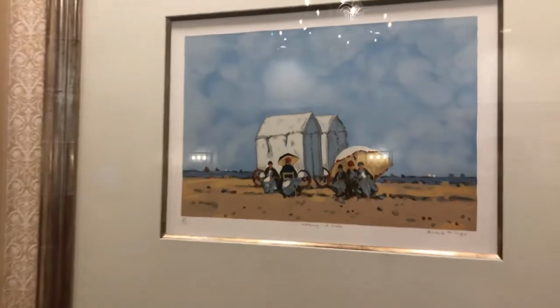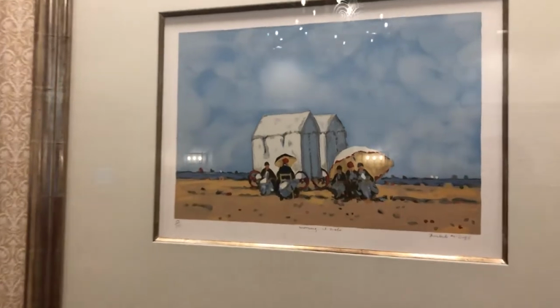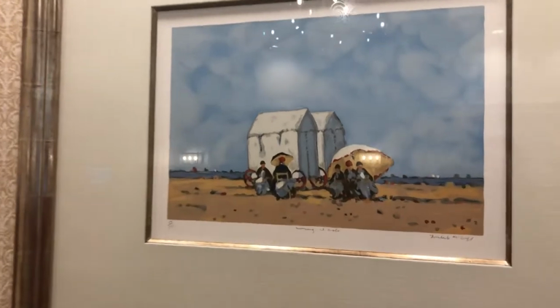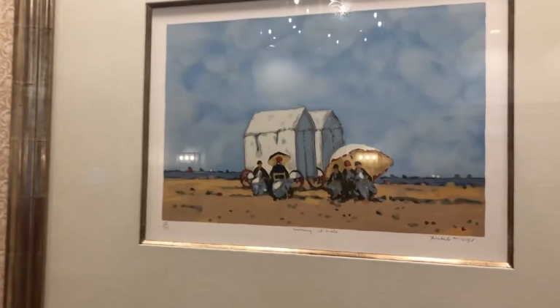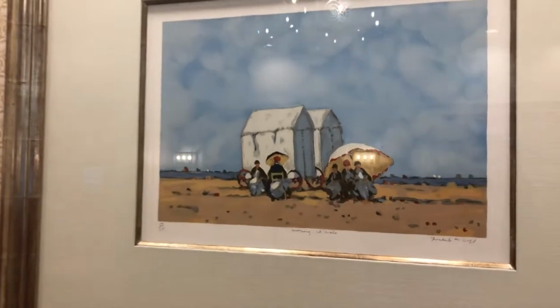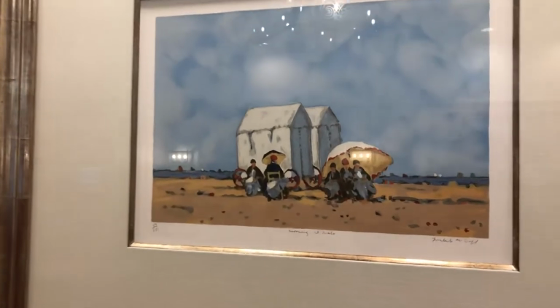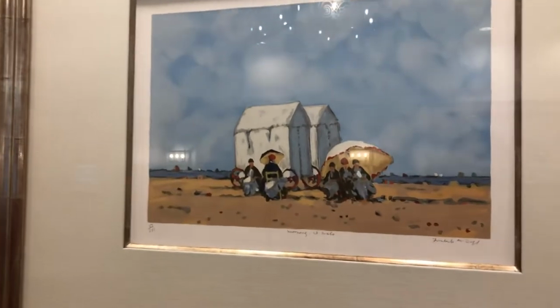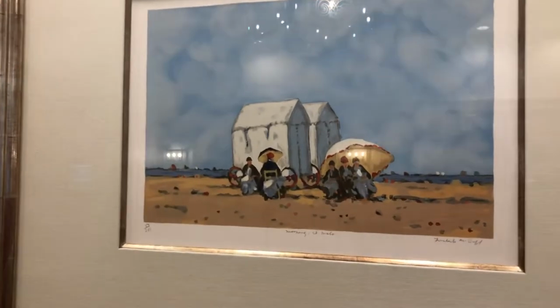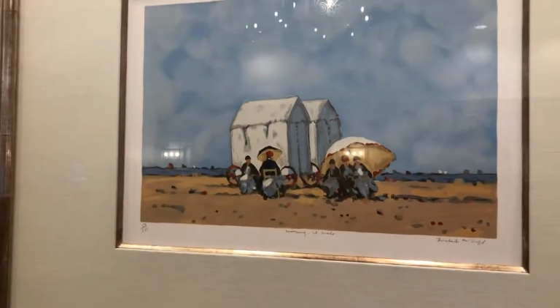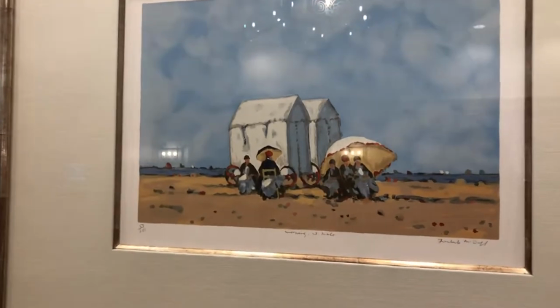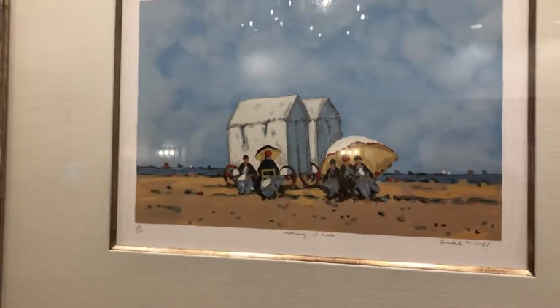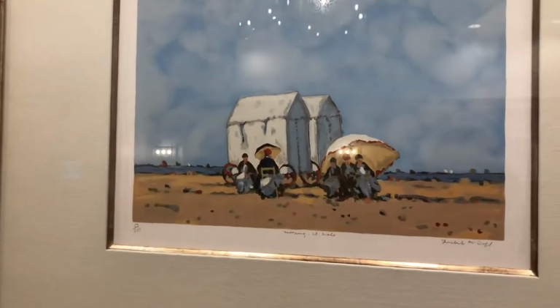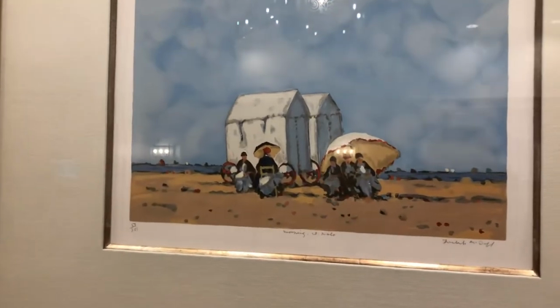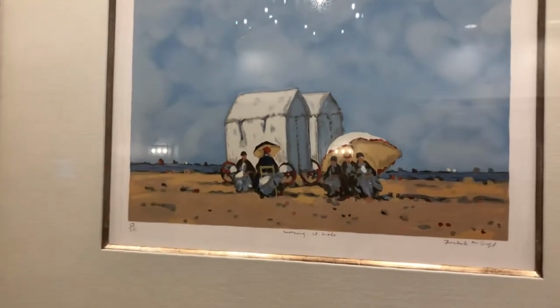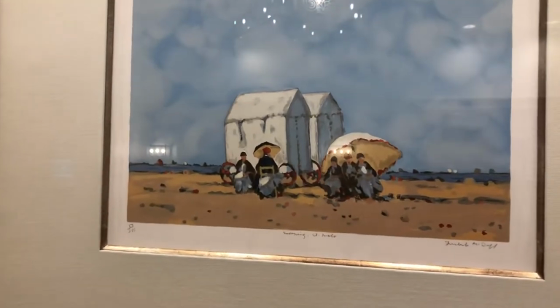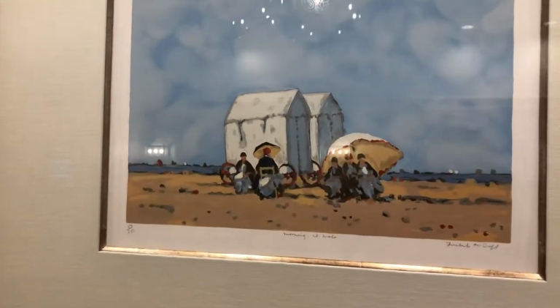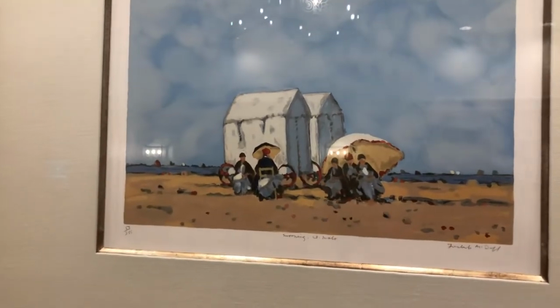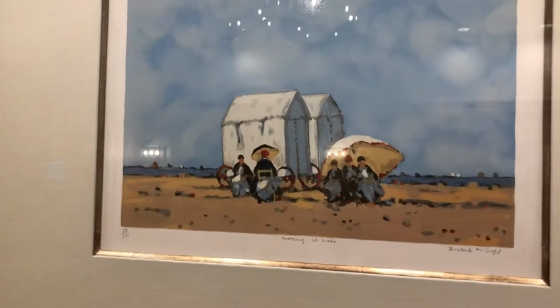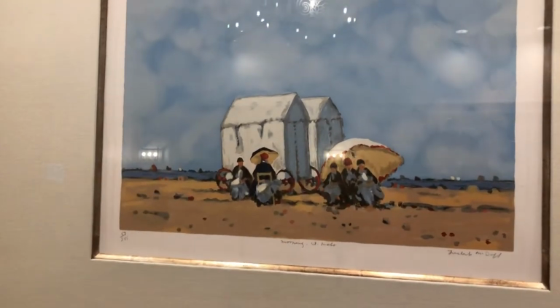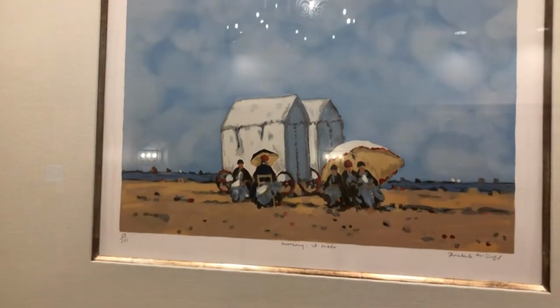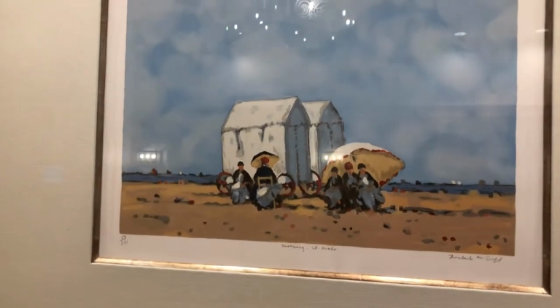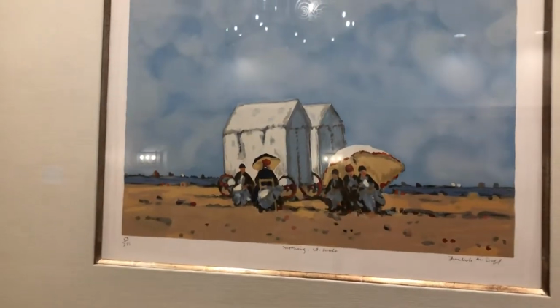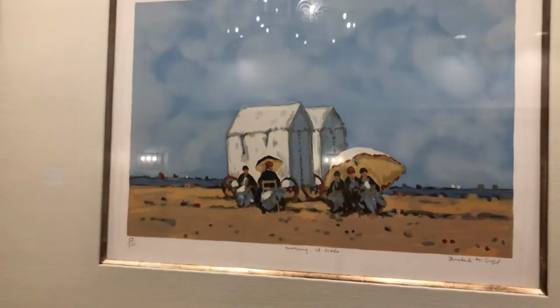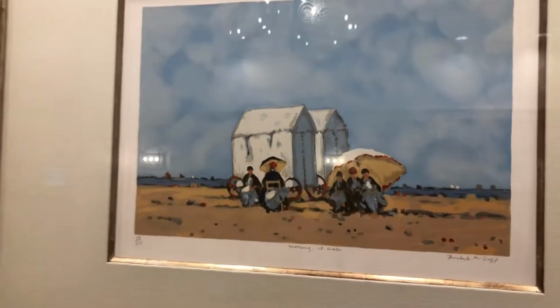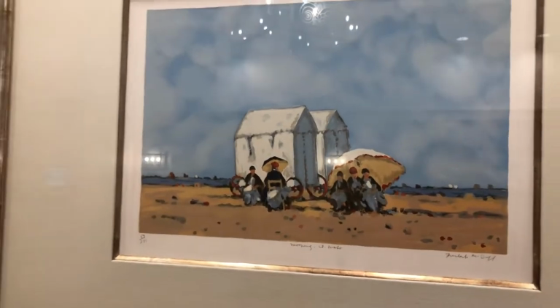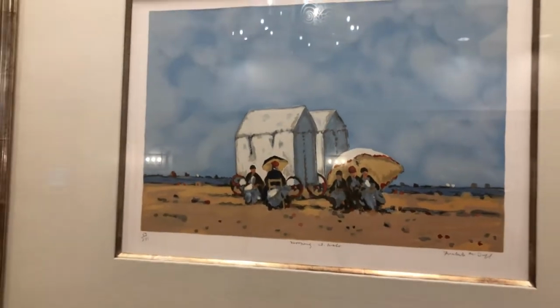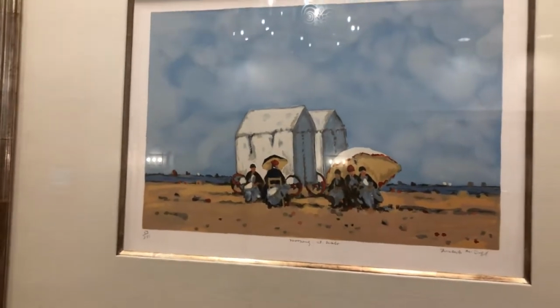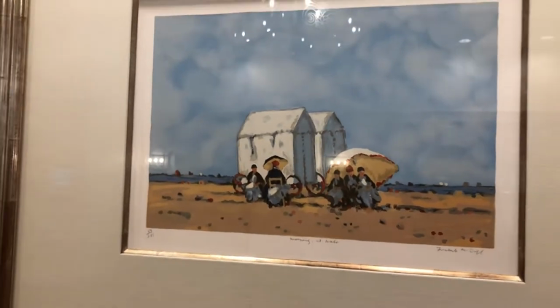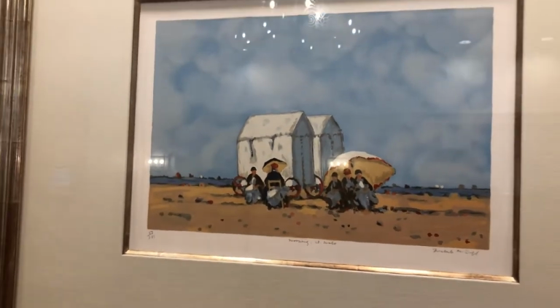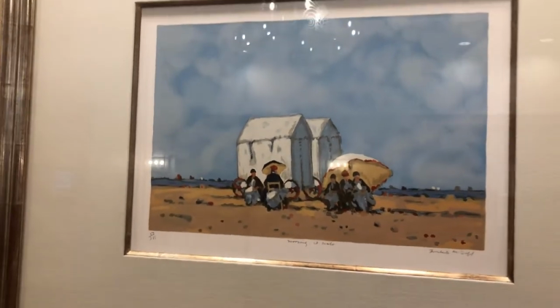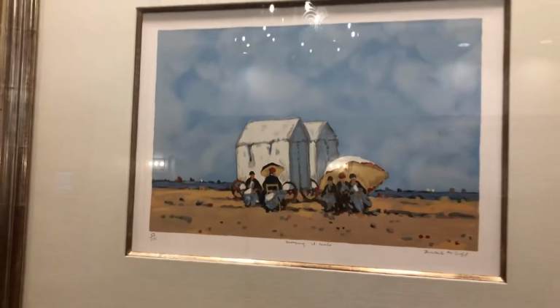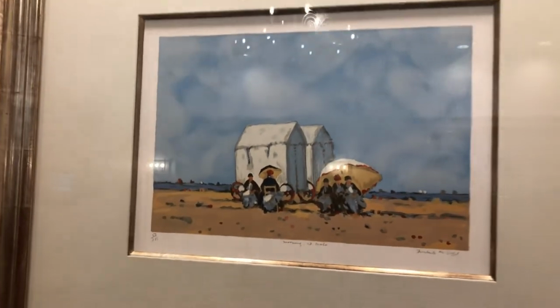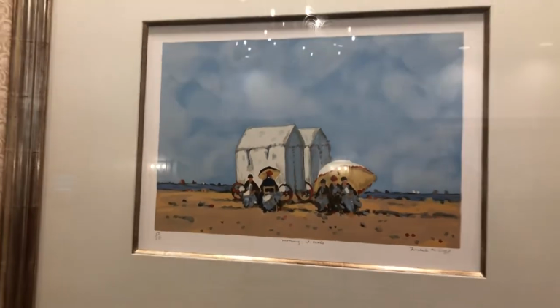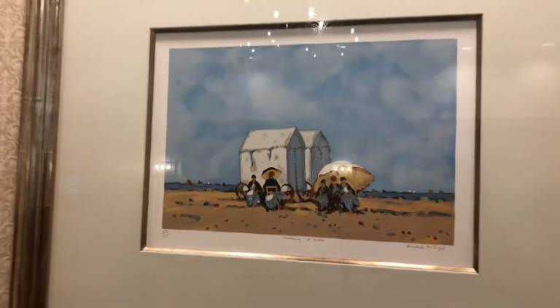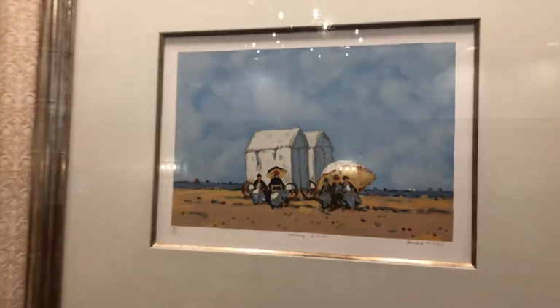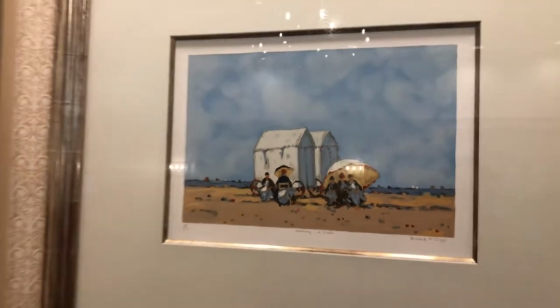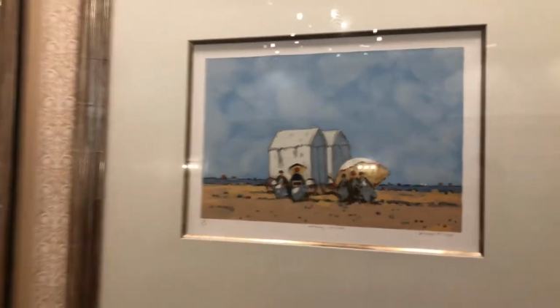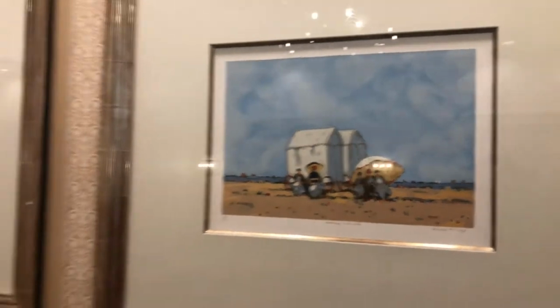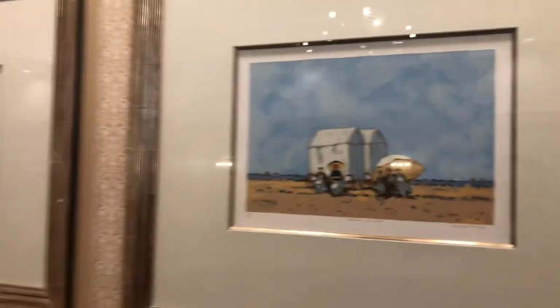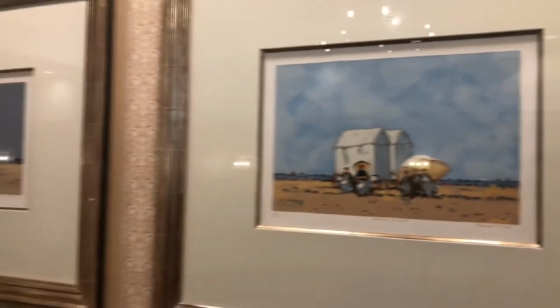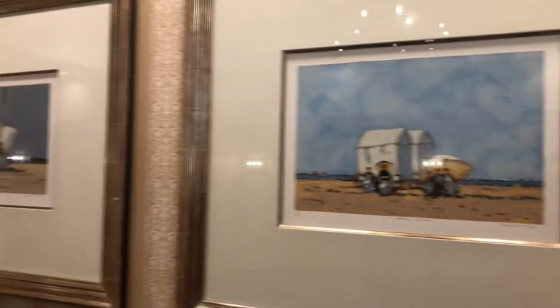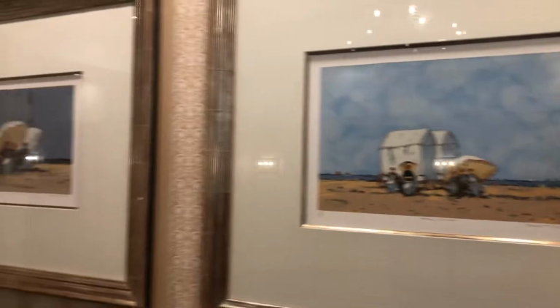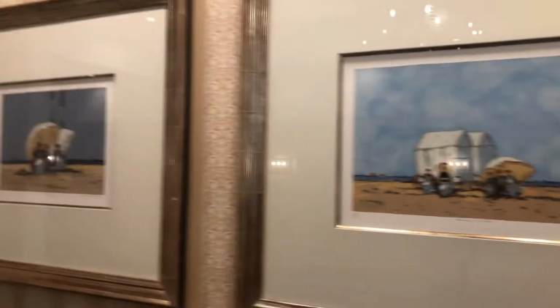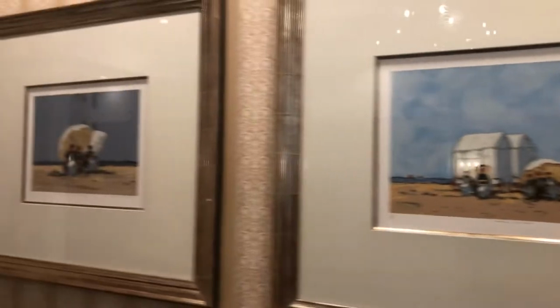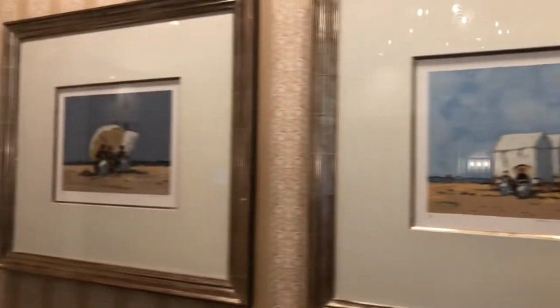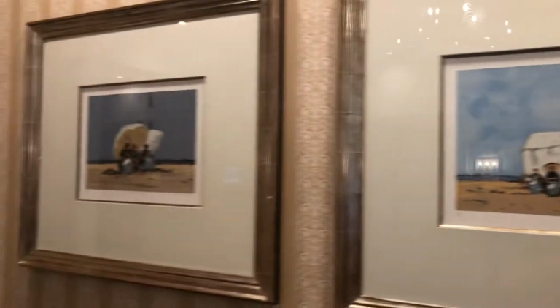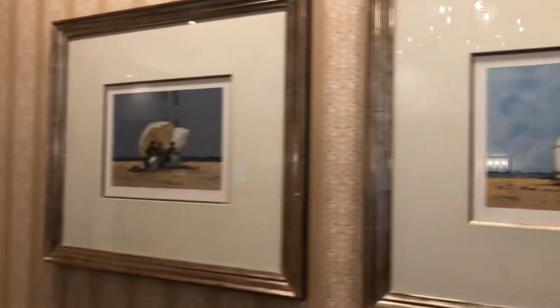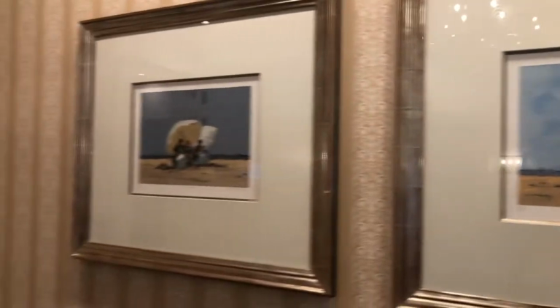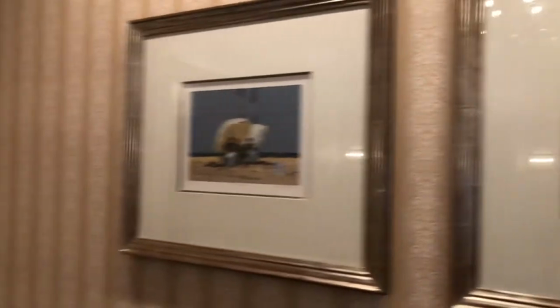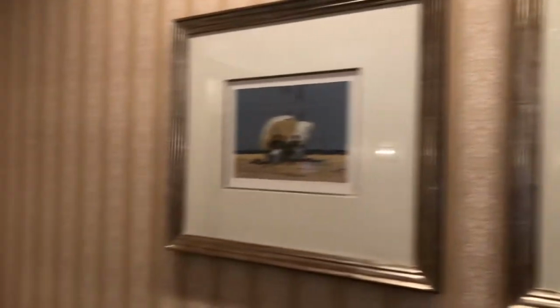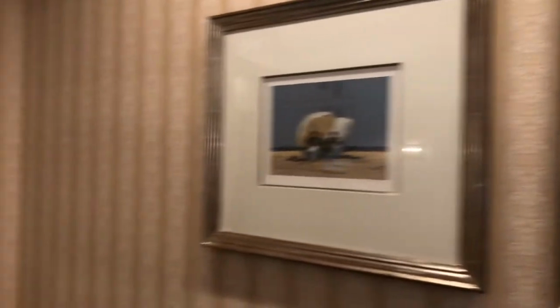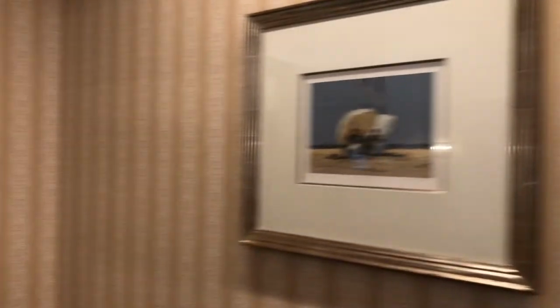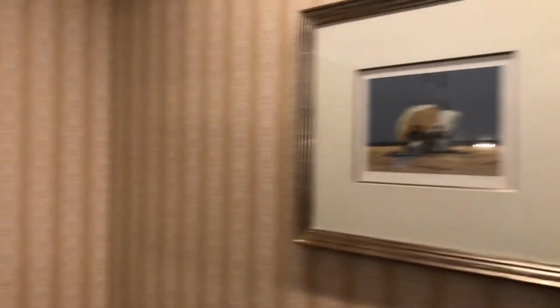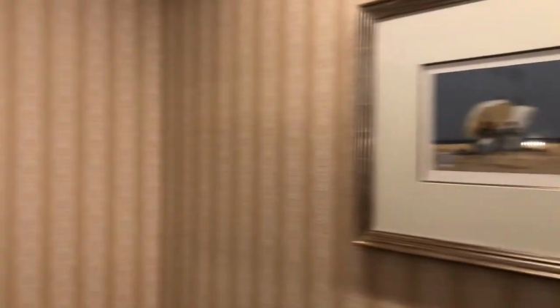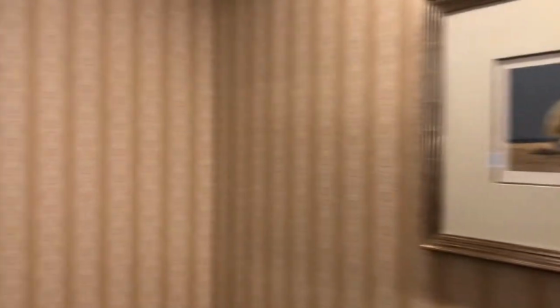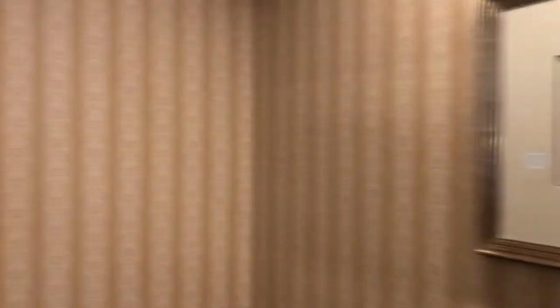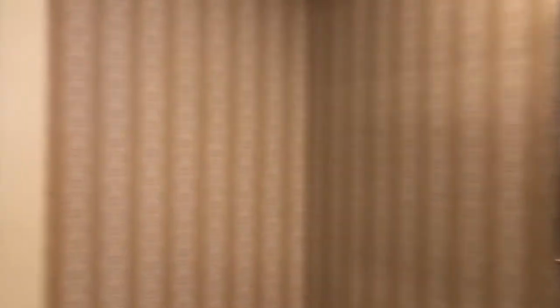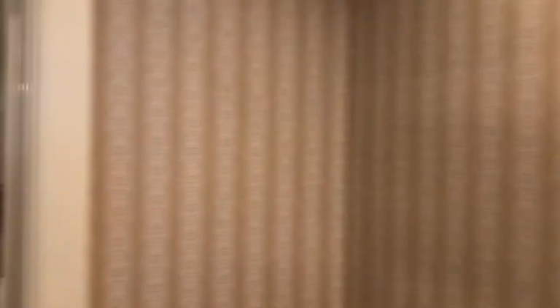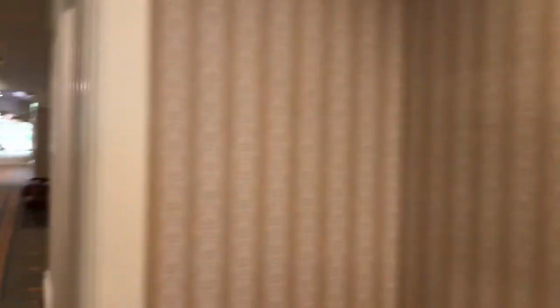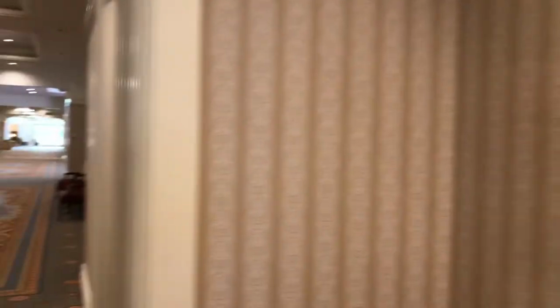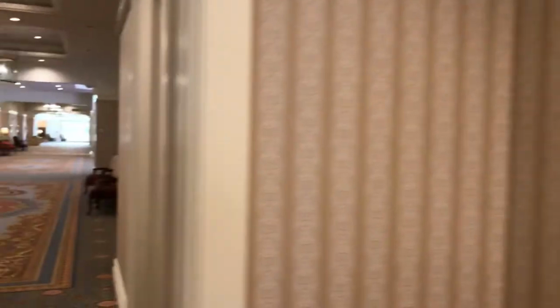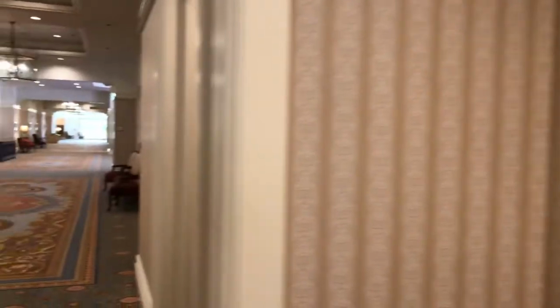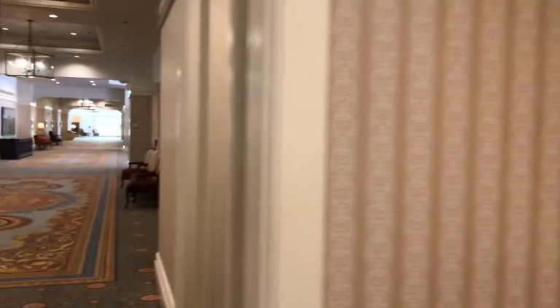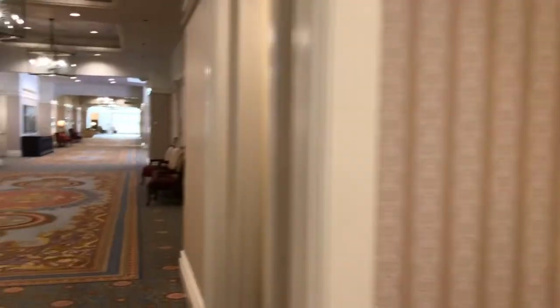Very nice. I can't read the artist's name, but very nice — you can check it out. That's one.